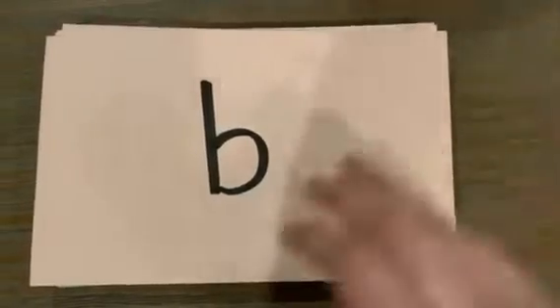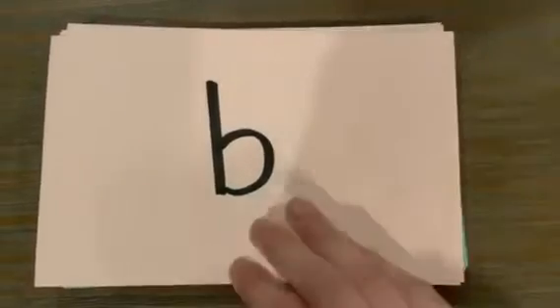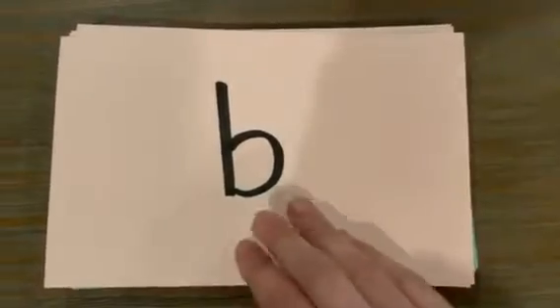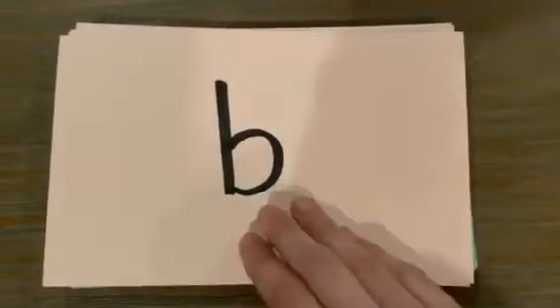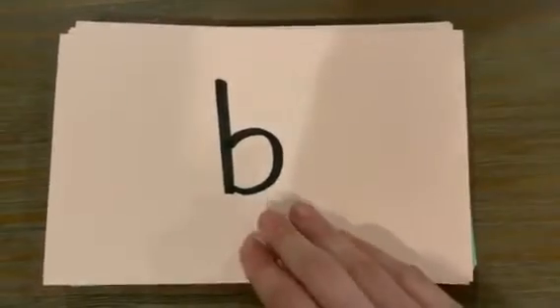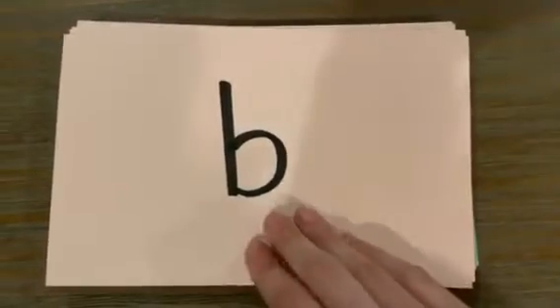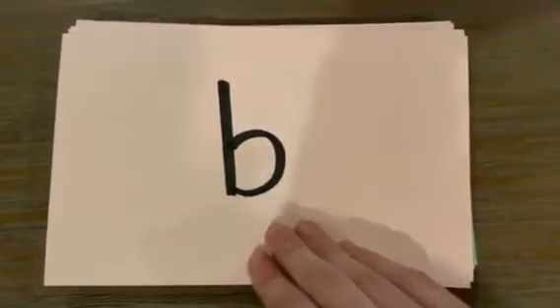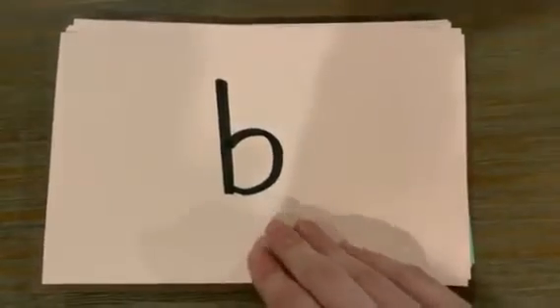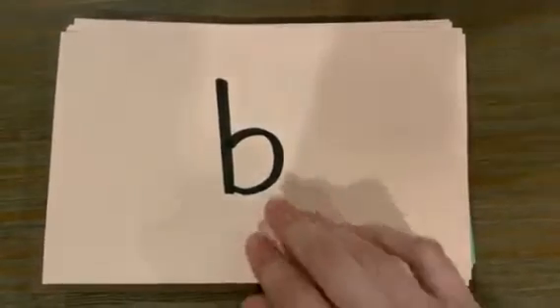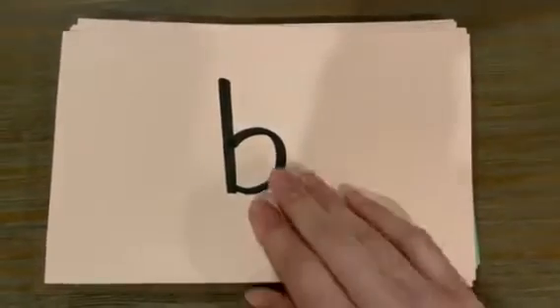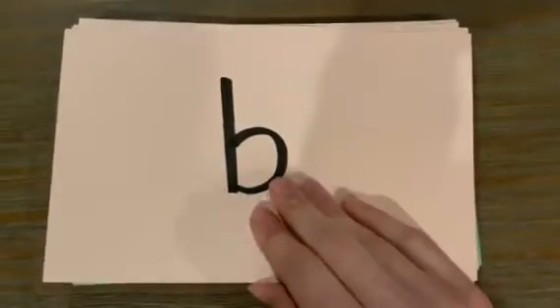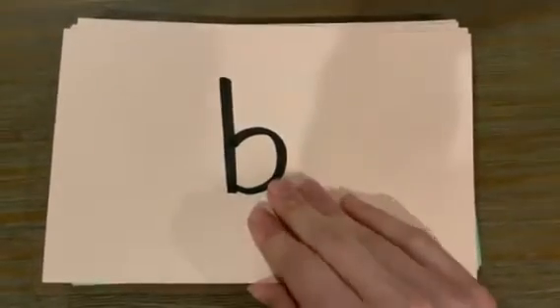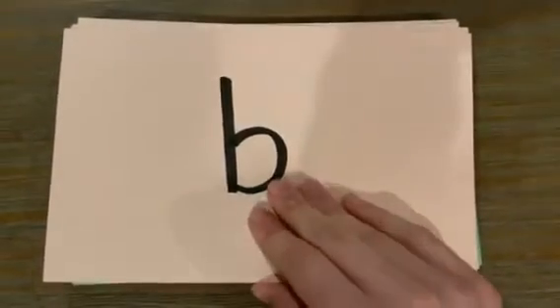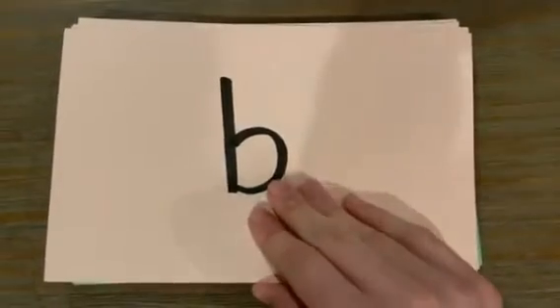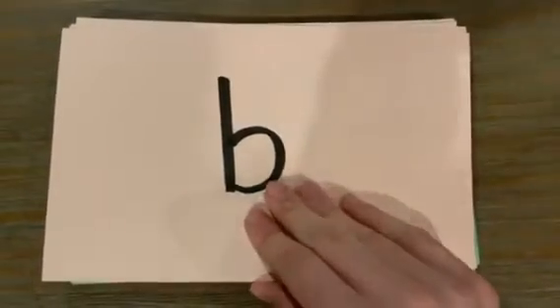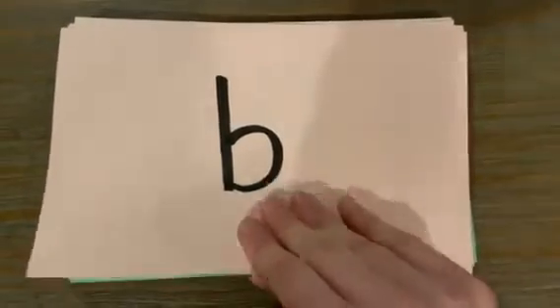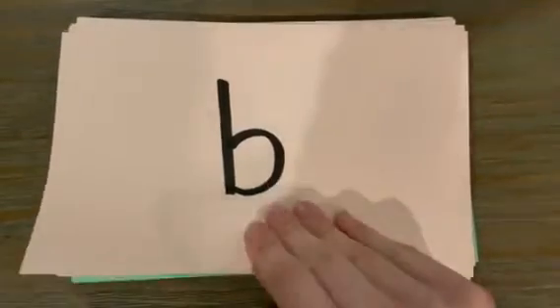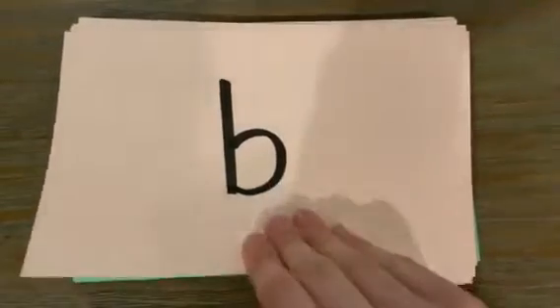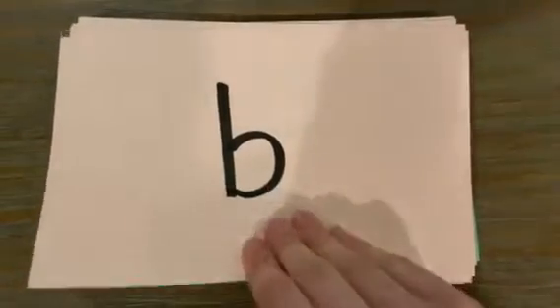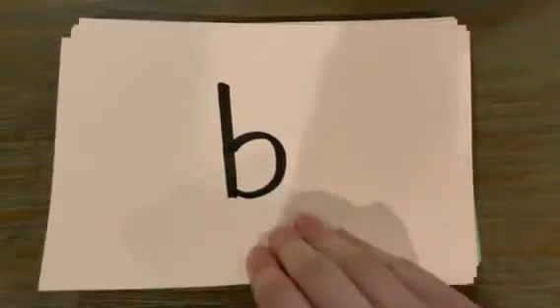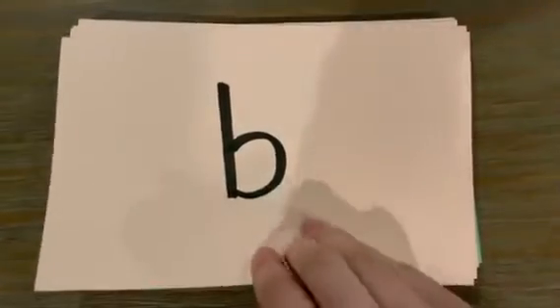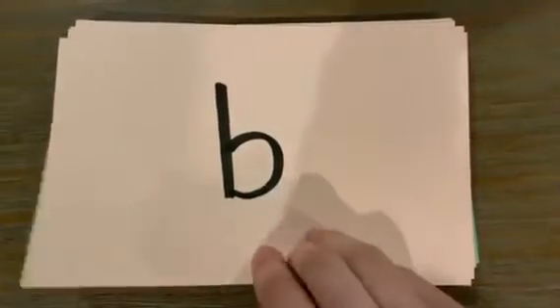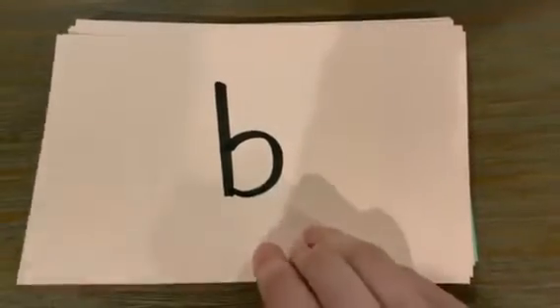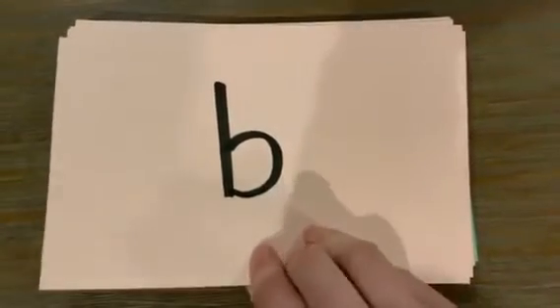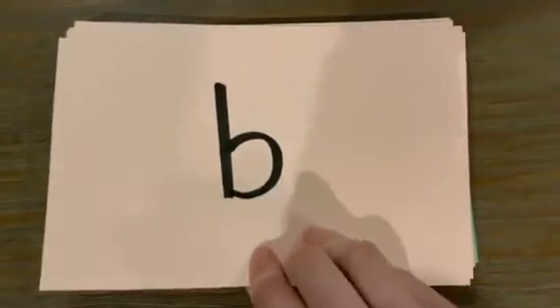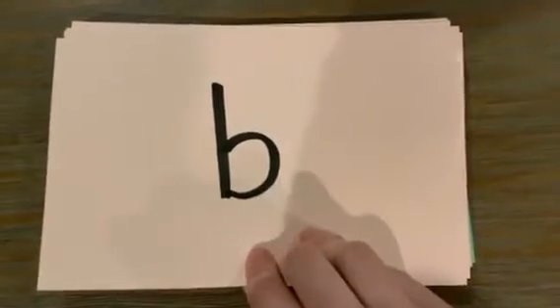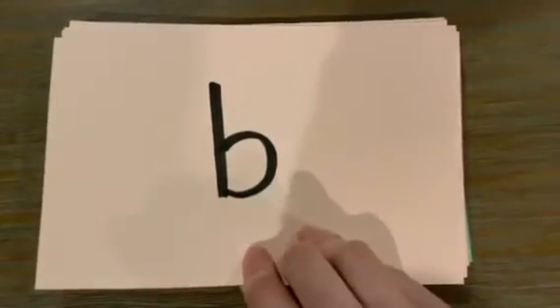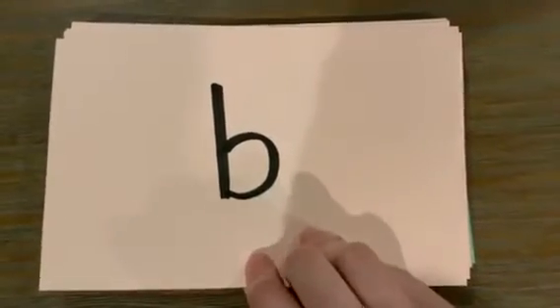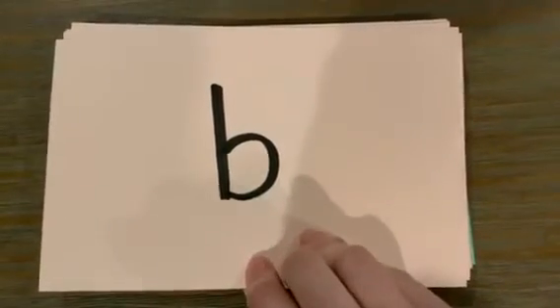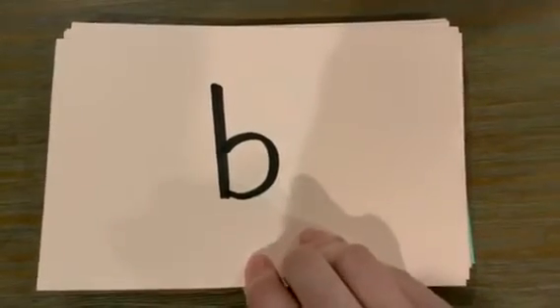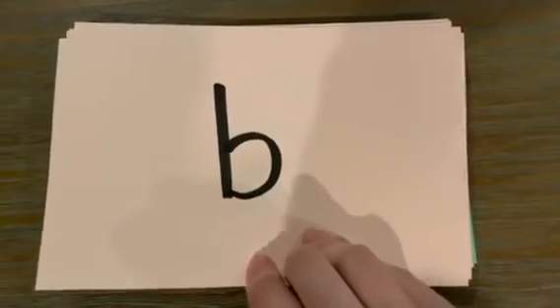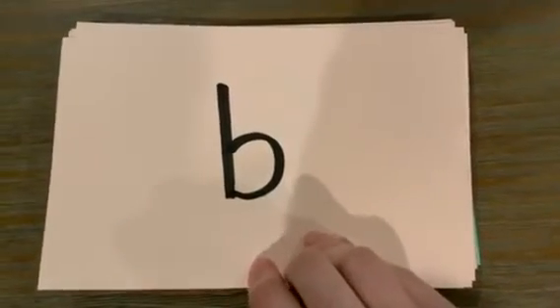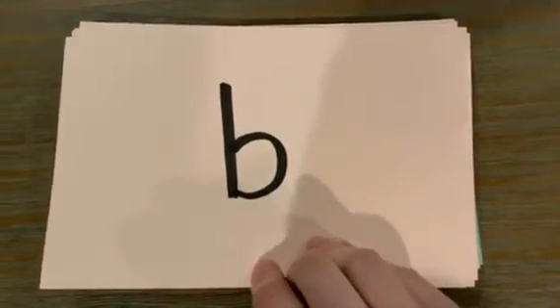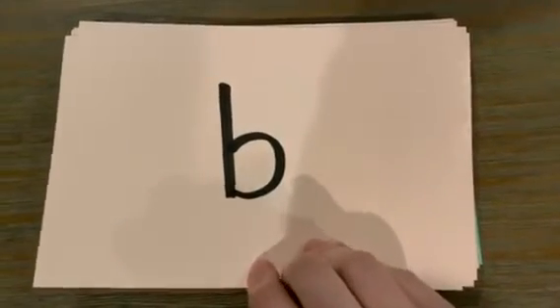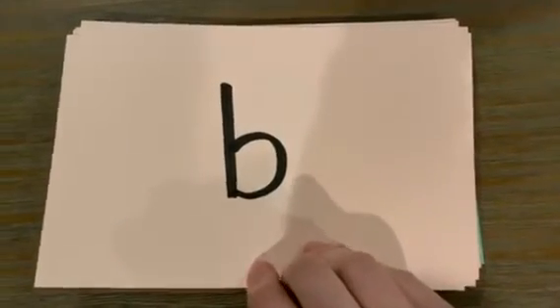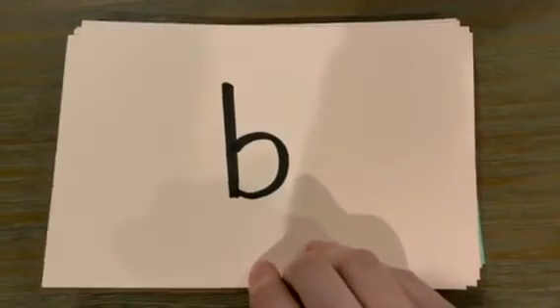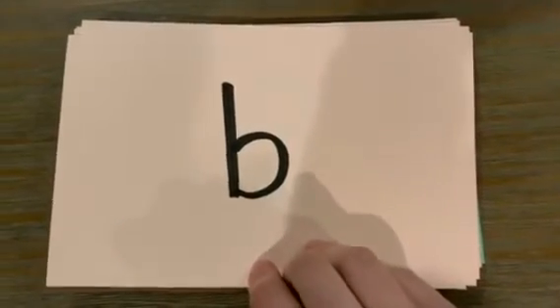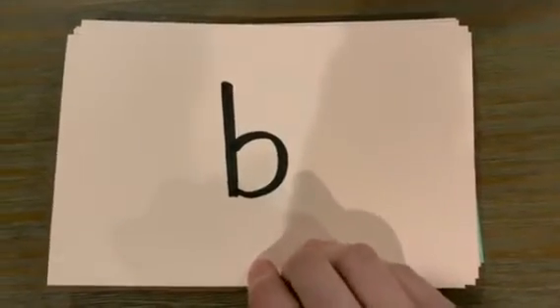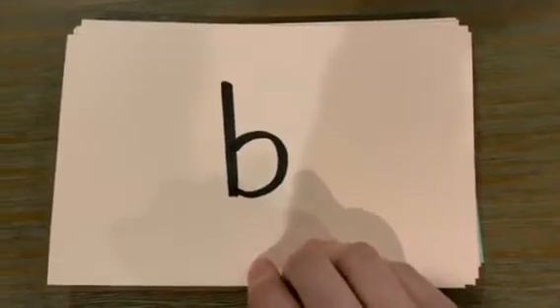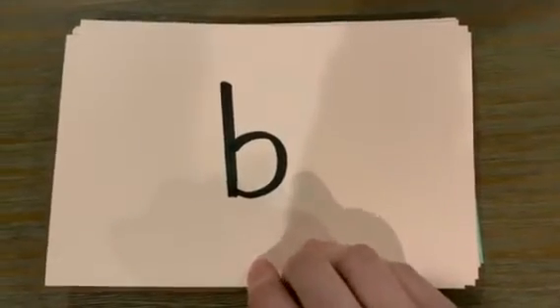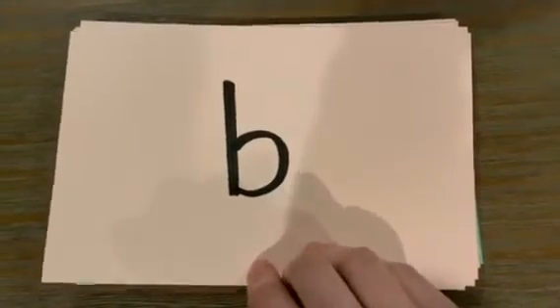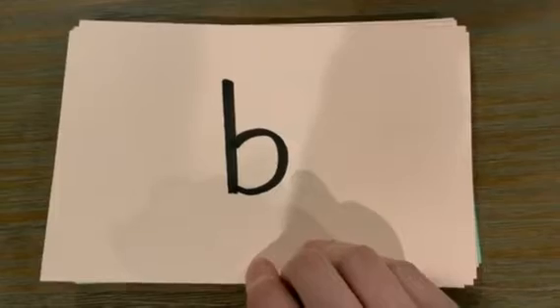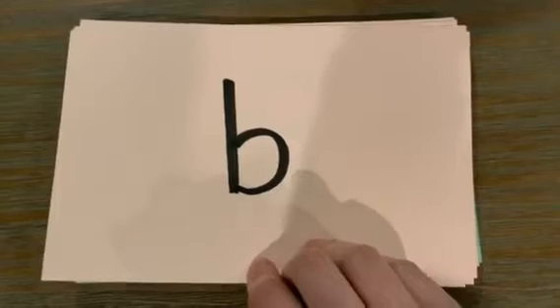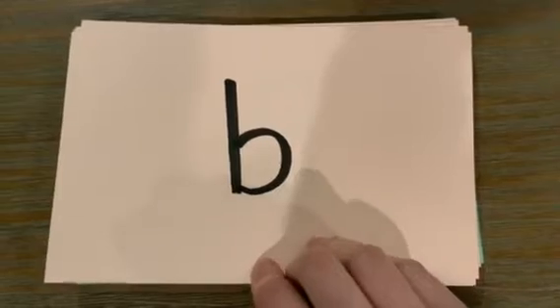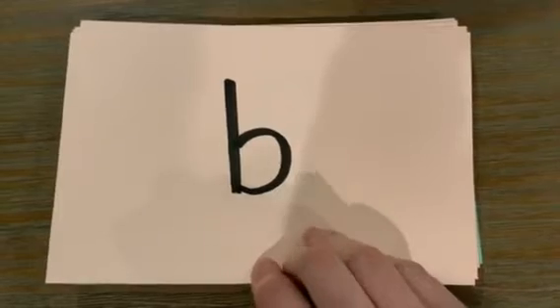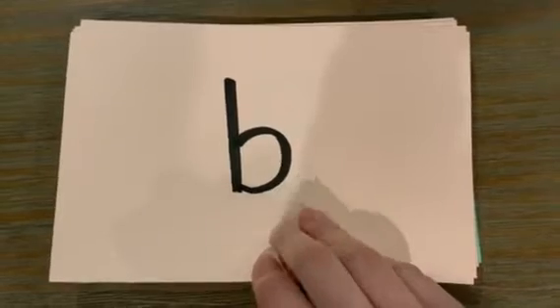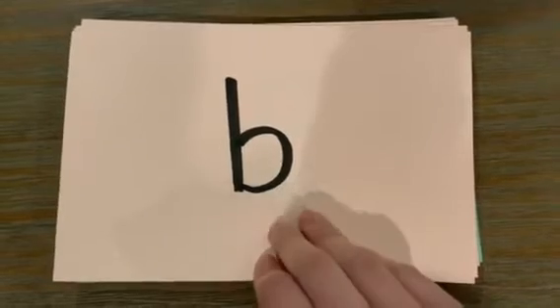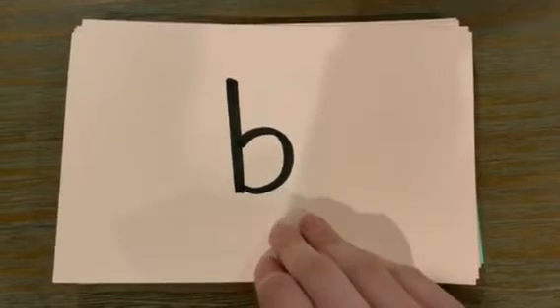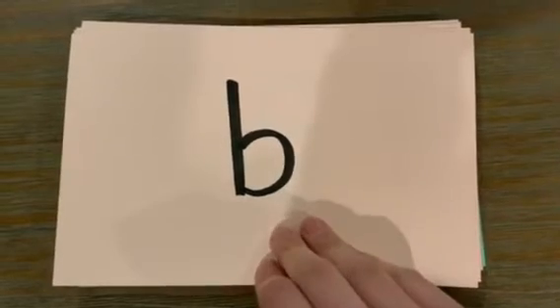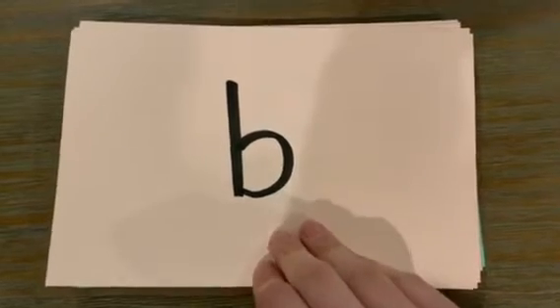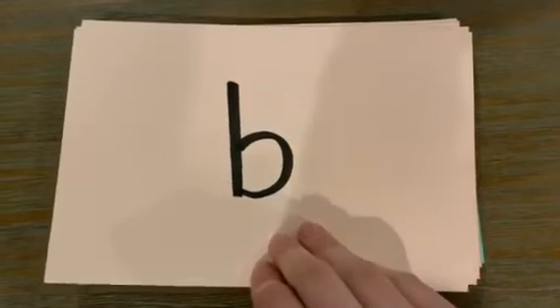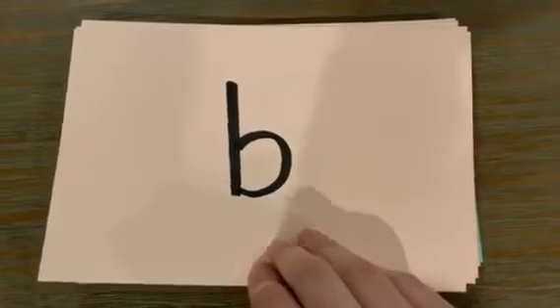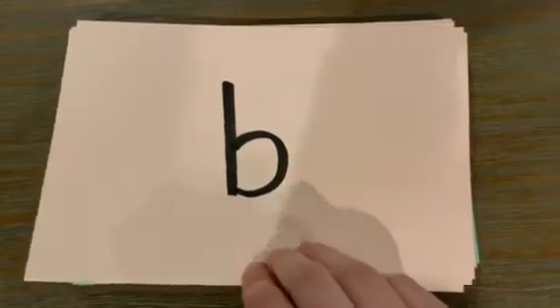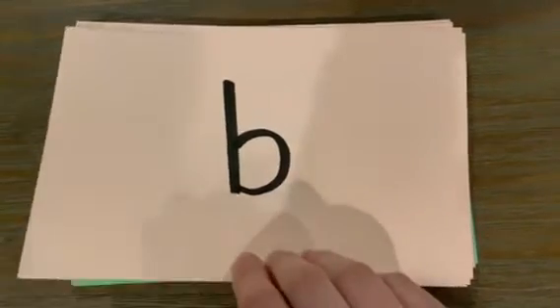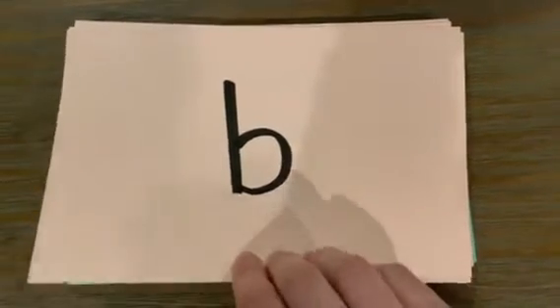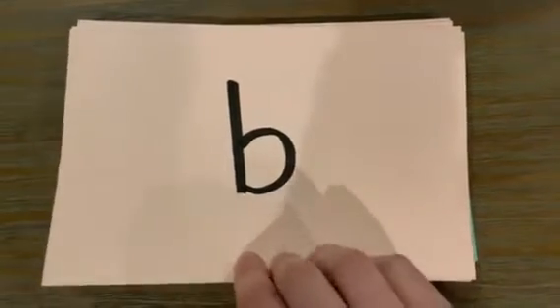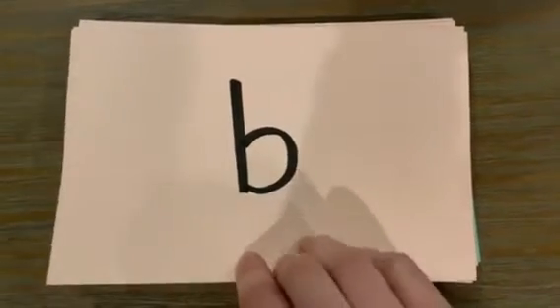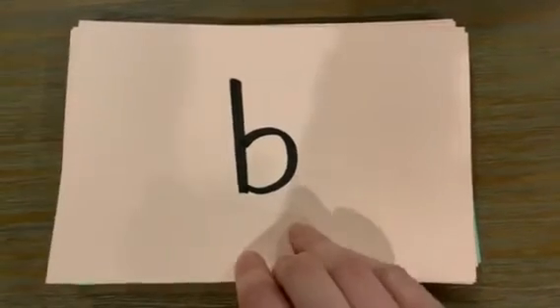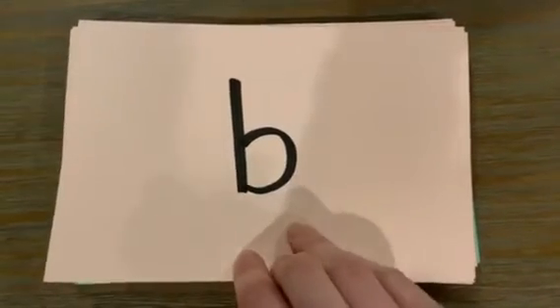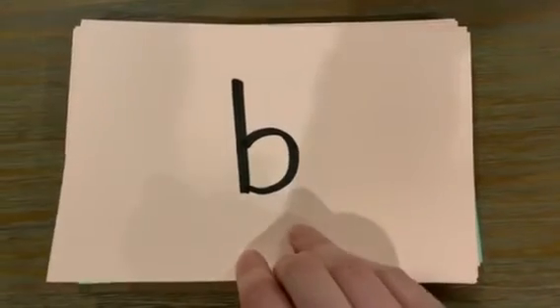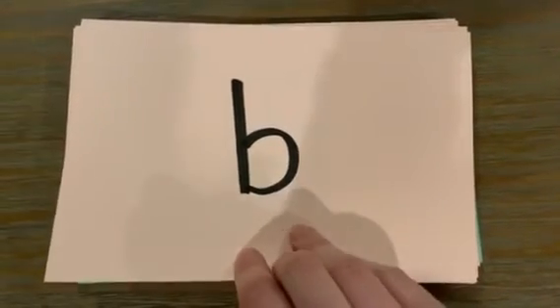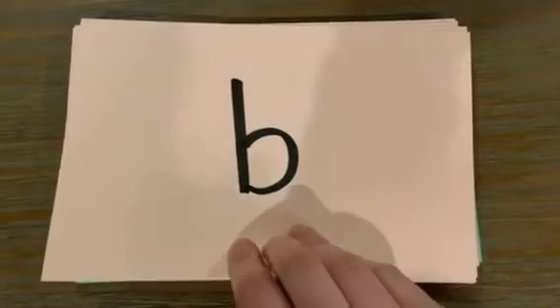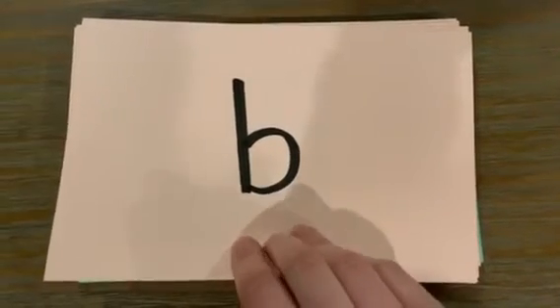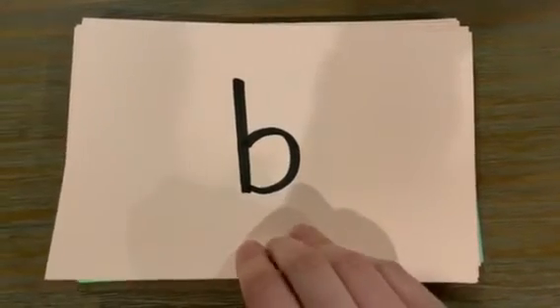Alright, let's get started with our phonics warm-up. I'm going to say it once and then I'll say it again, but this time you tell me the sound and the letter.